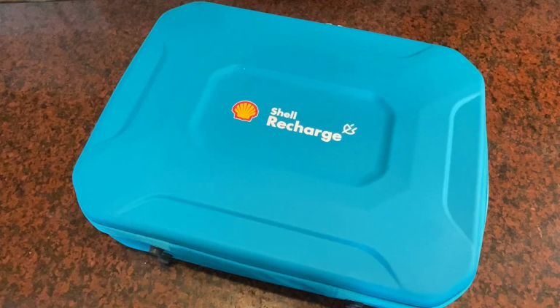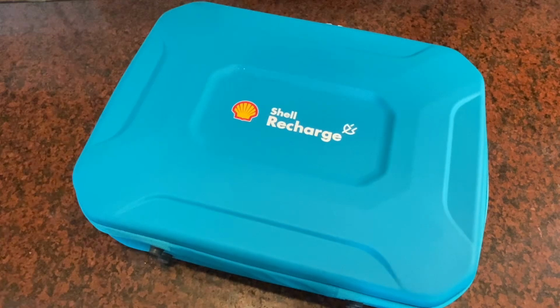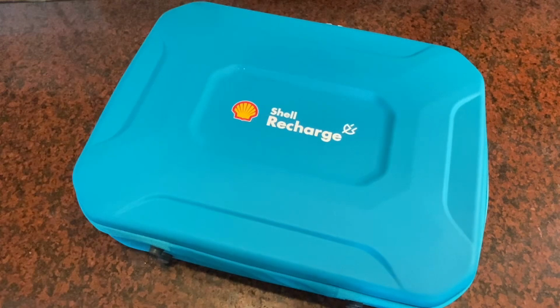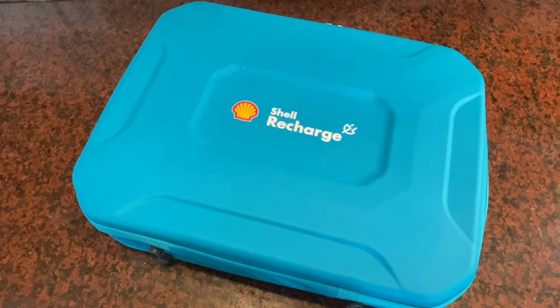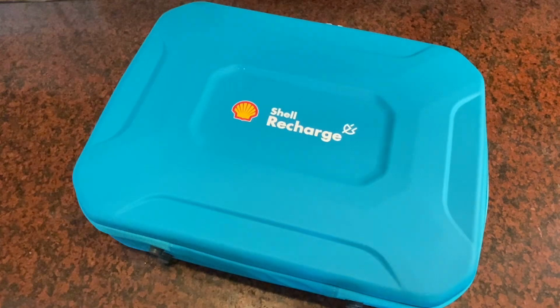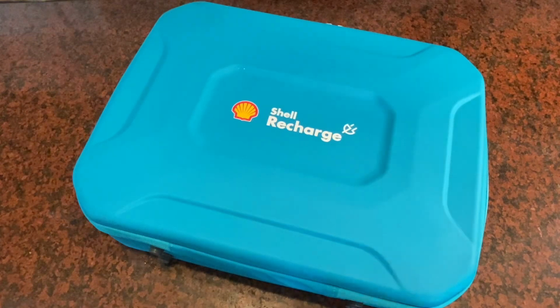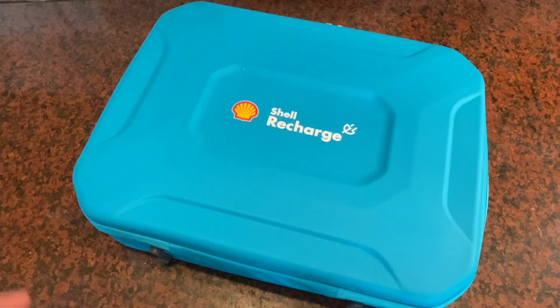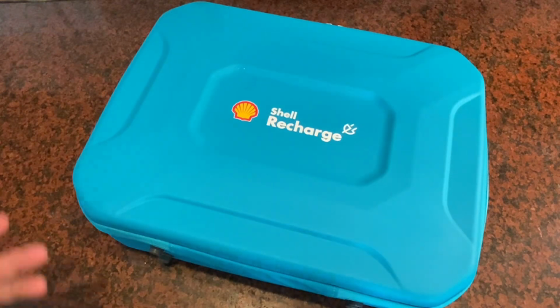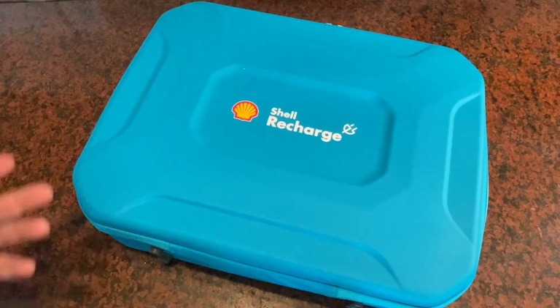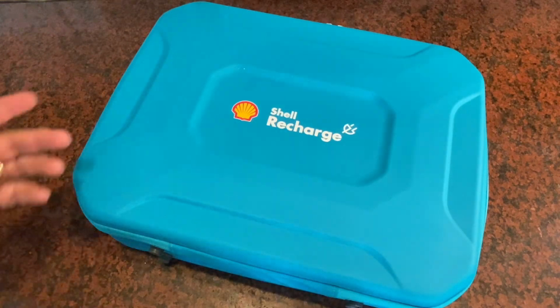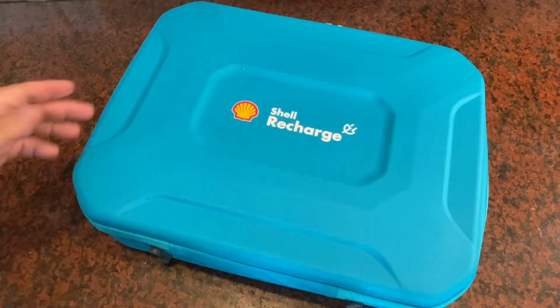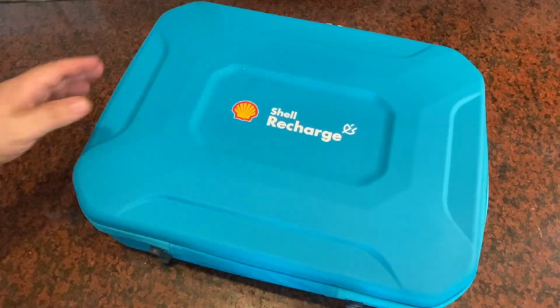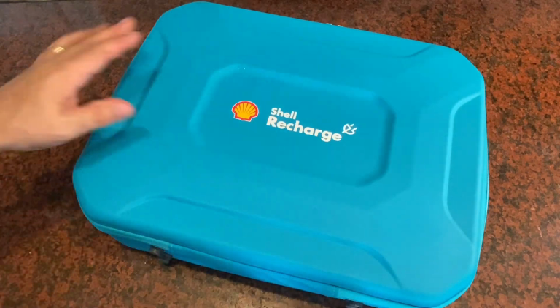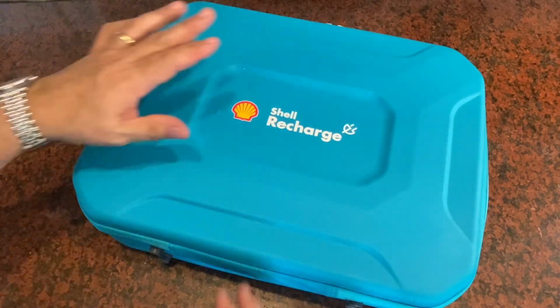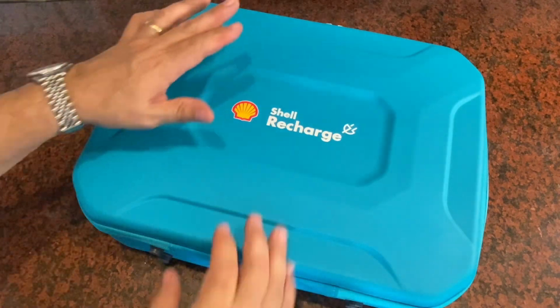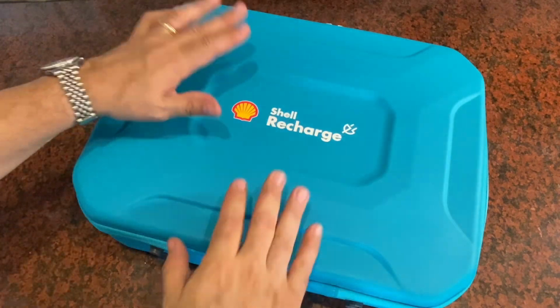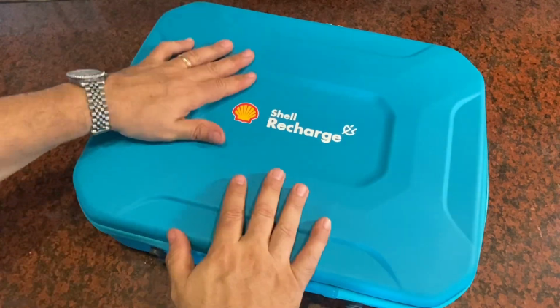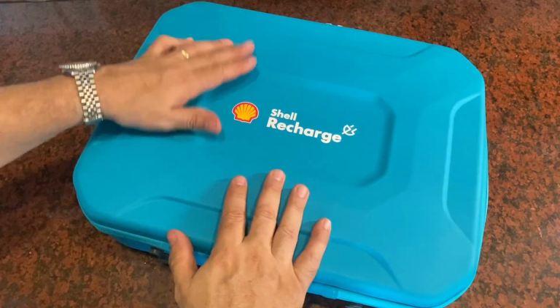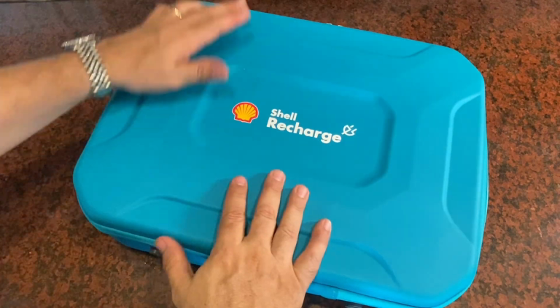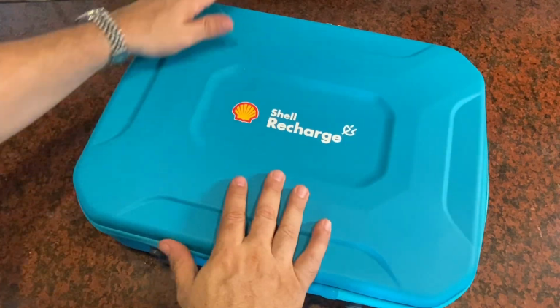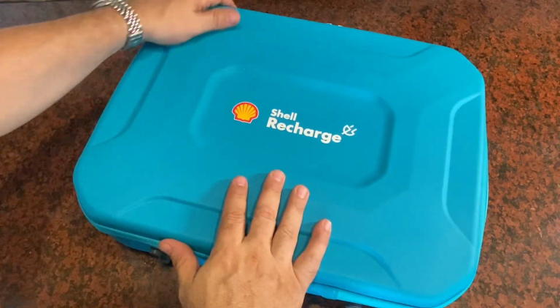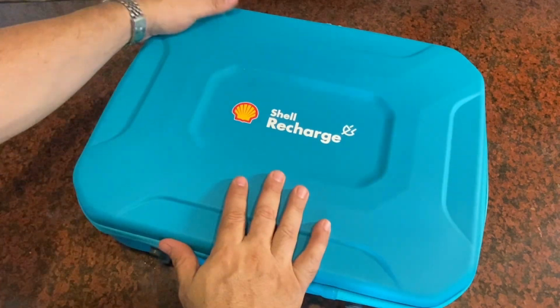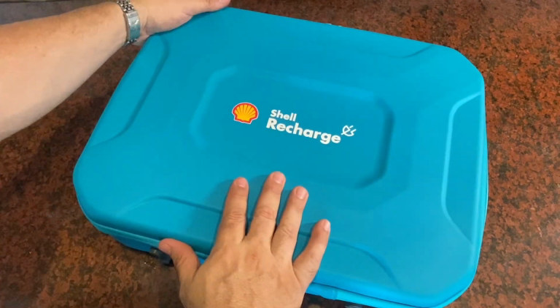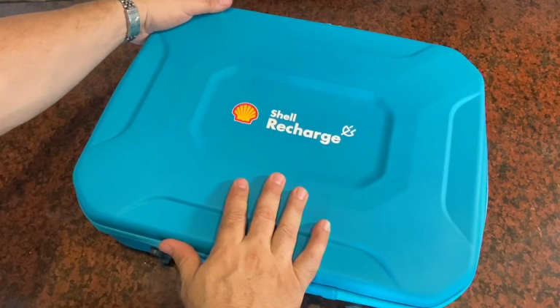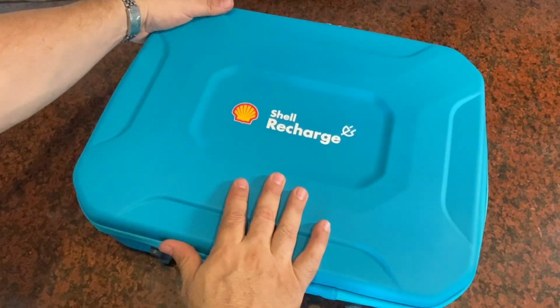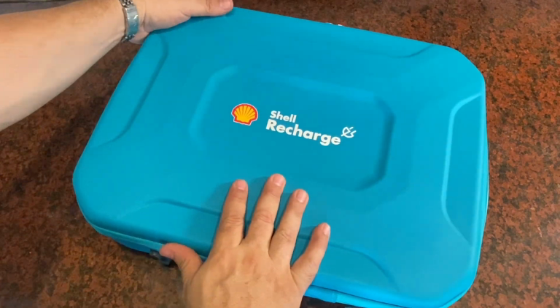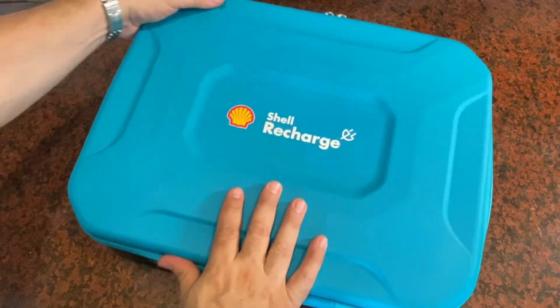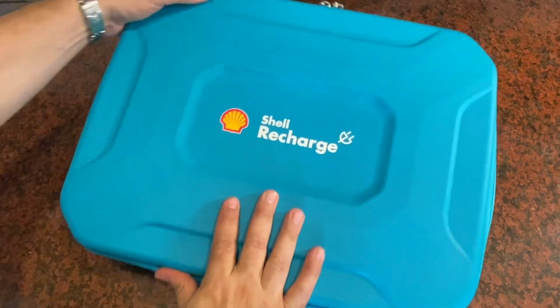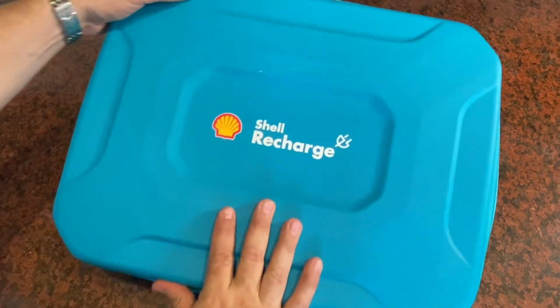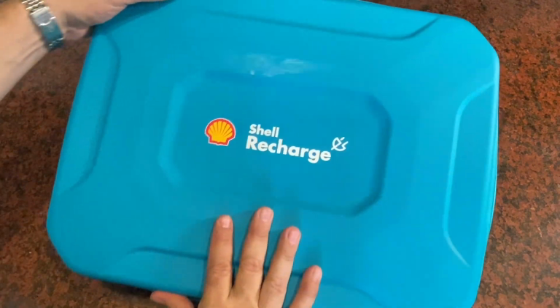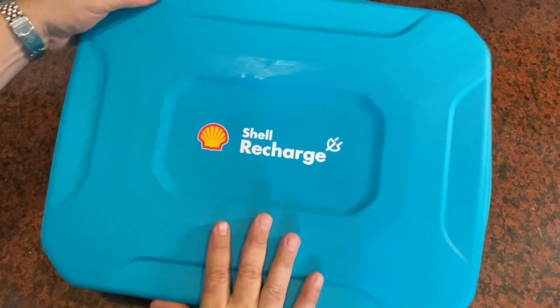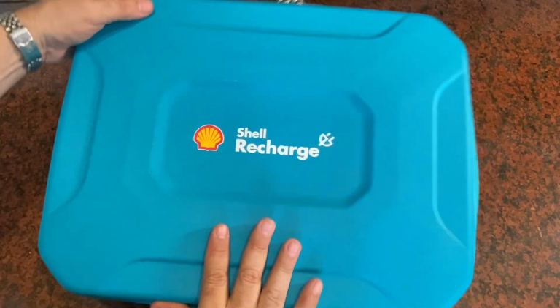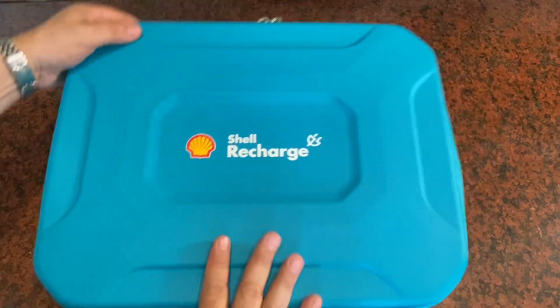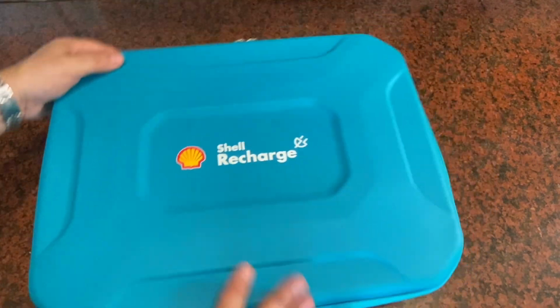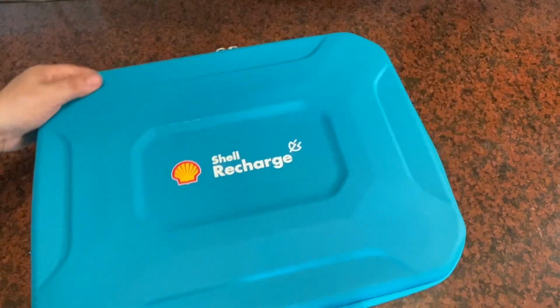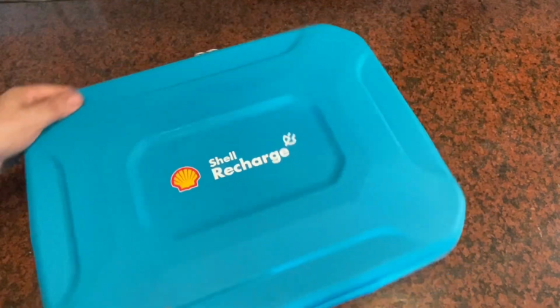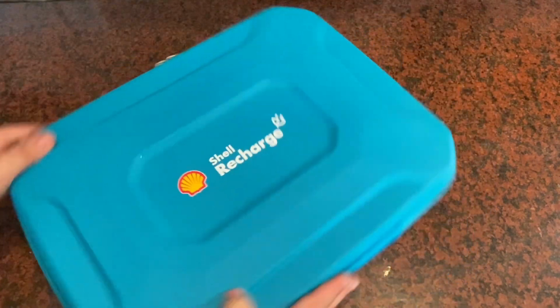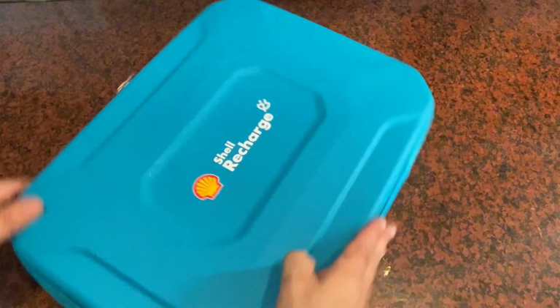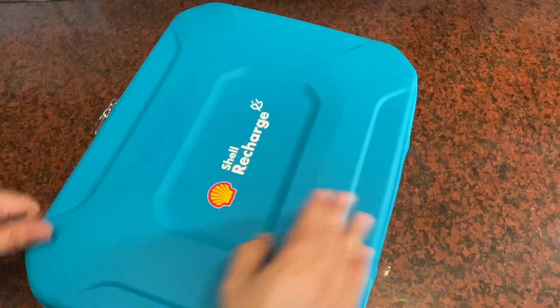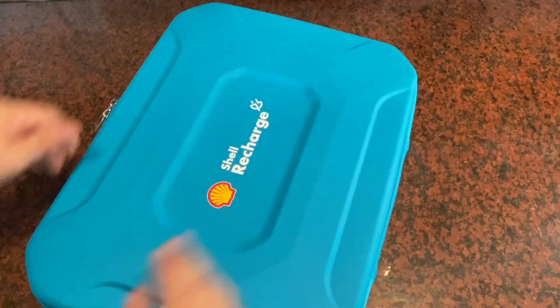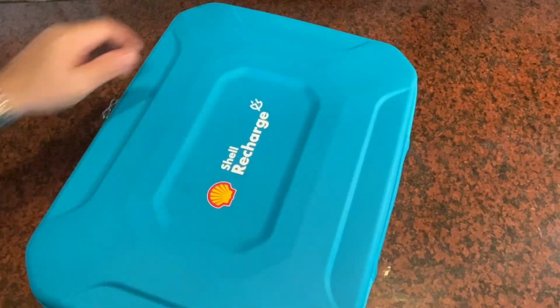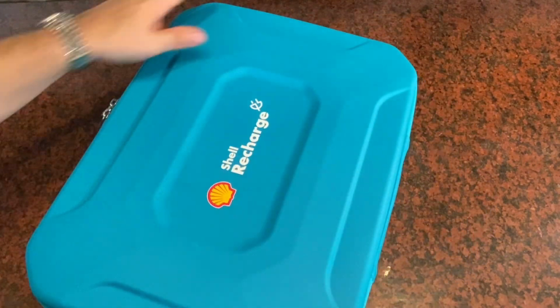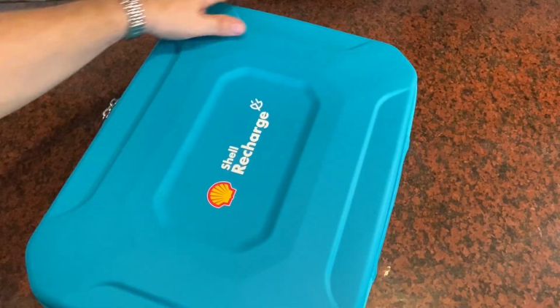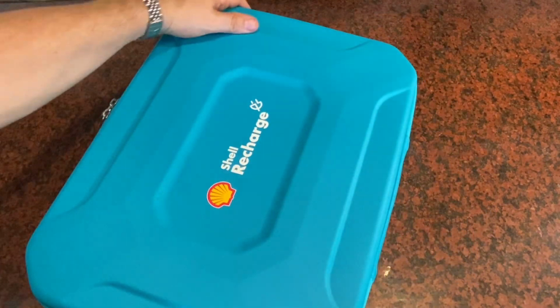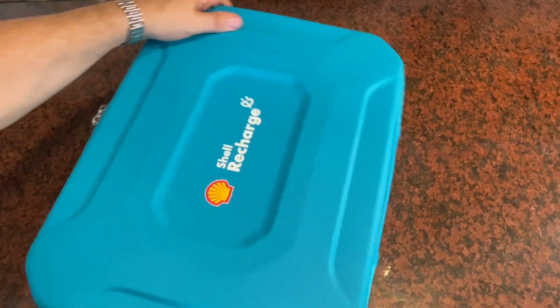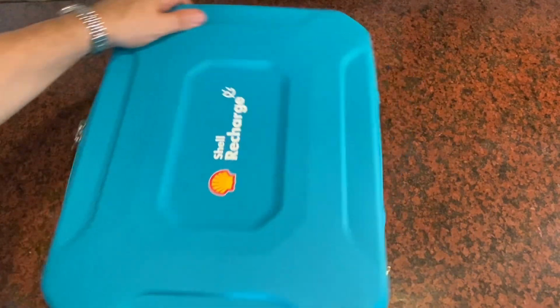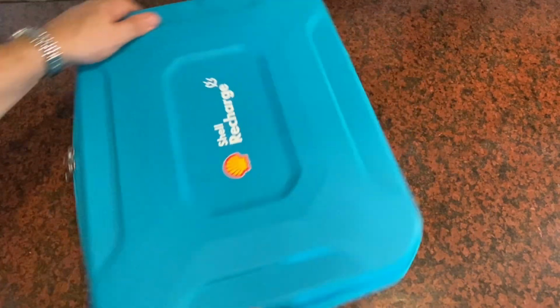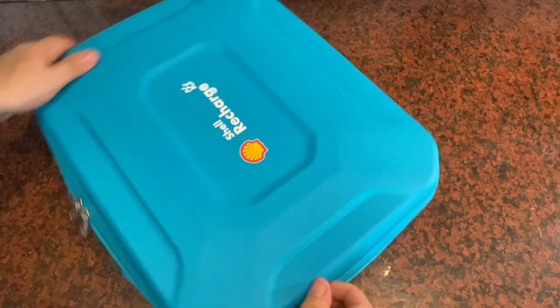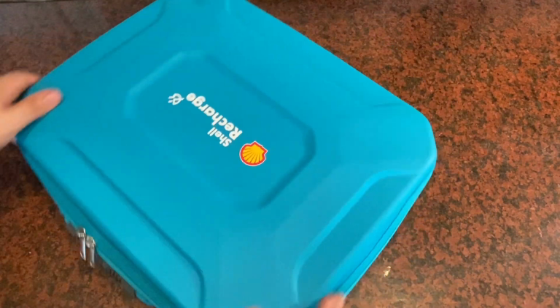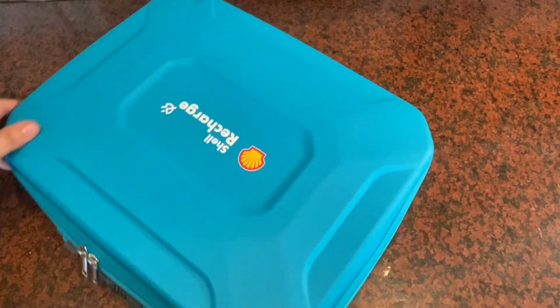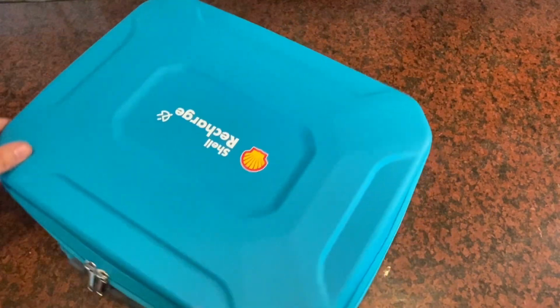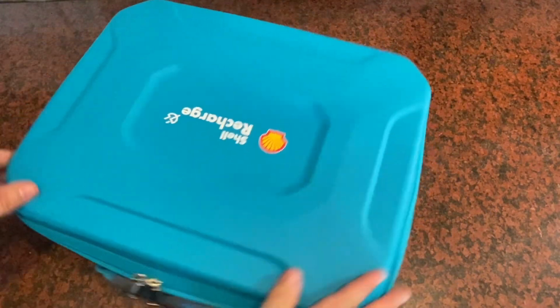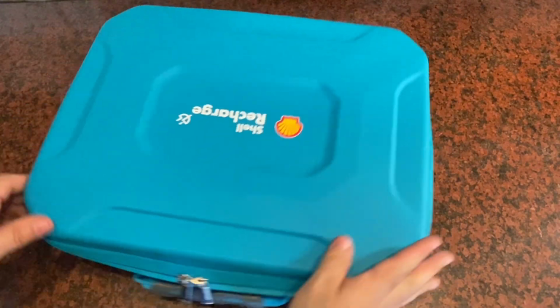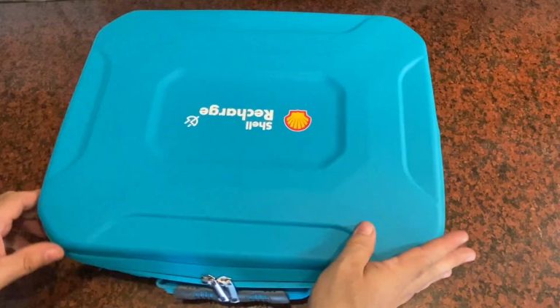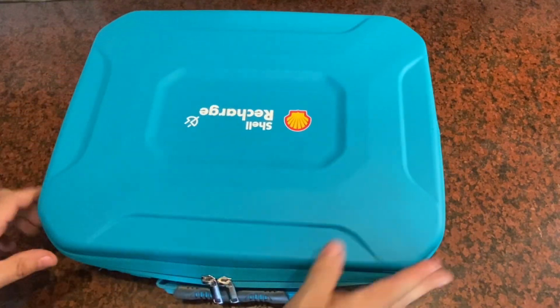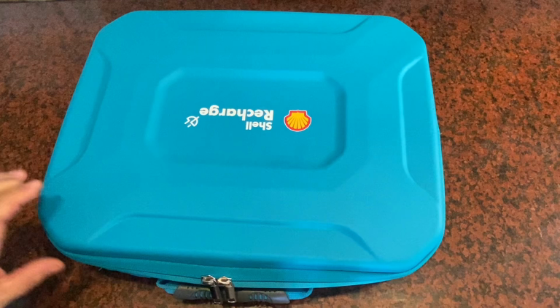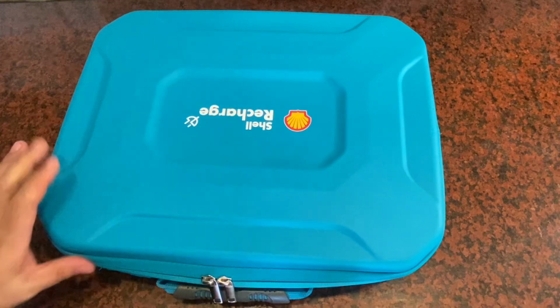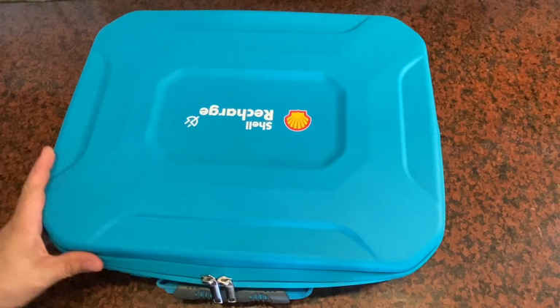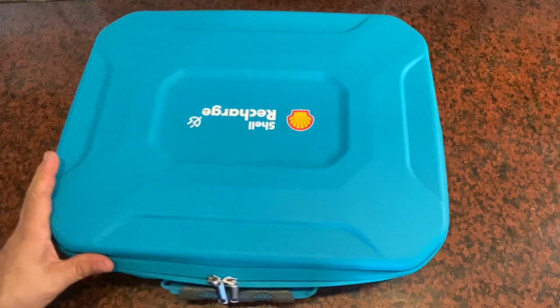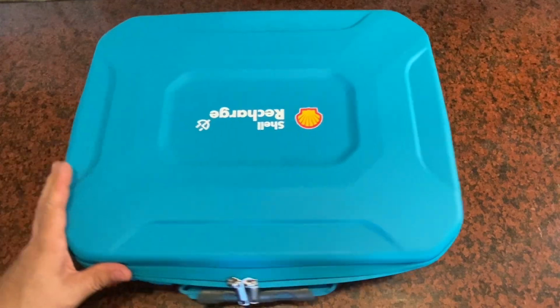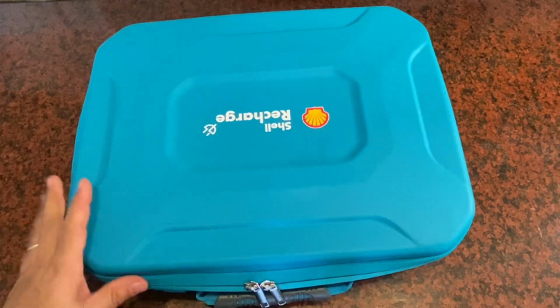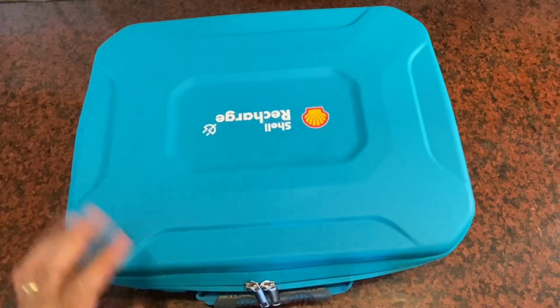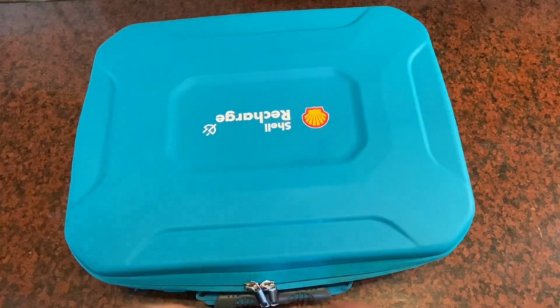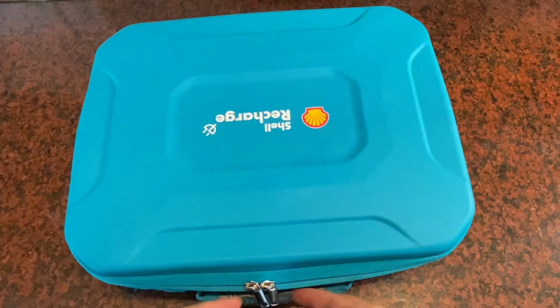I was sent this Shell recharging system for your electric vehicle and asked to give my opinion on it and make this short video. So here goes.